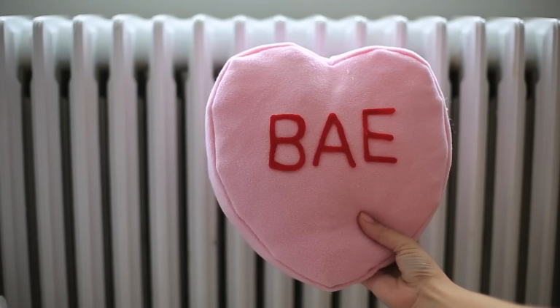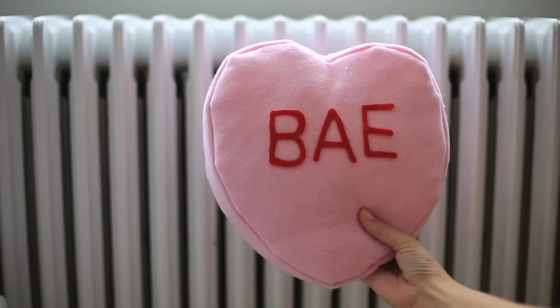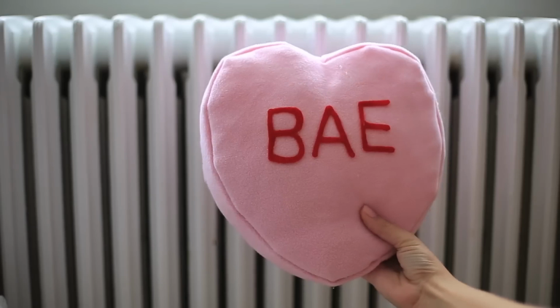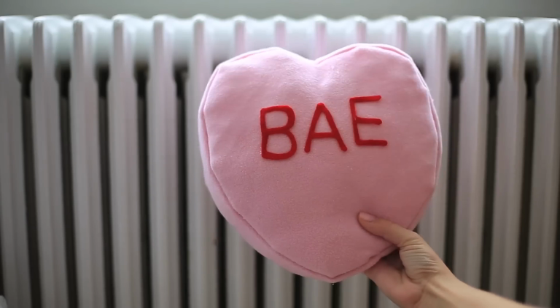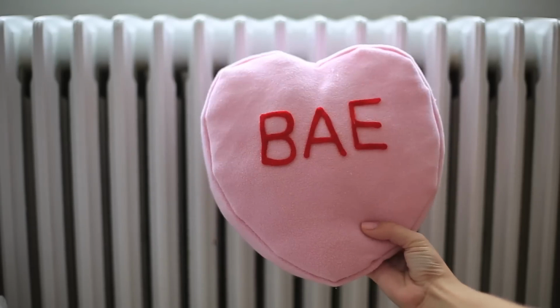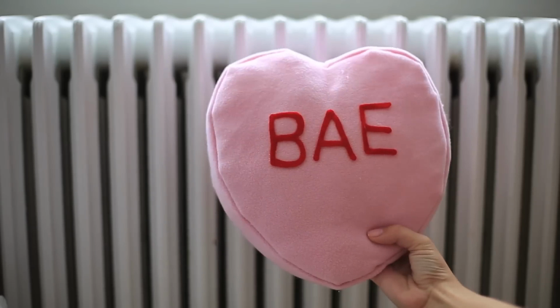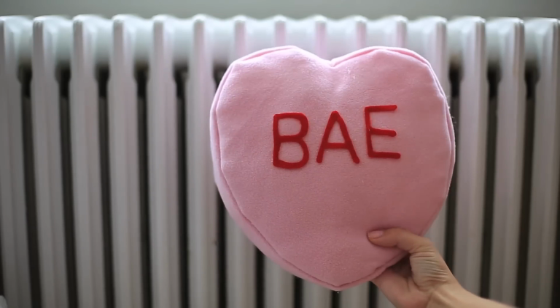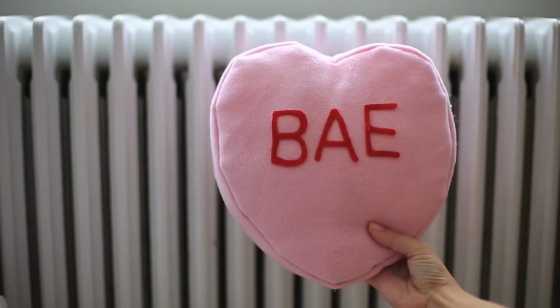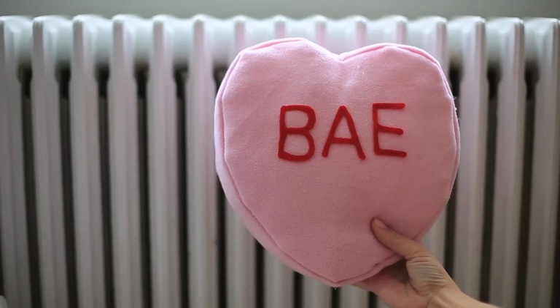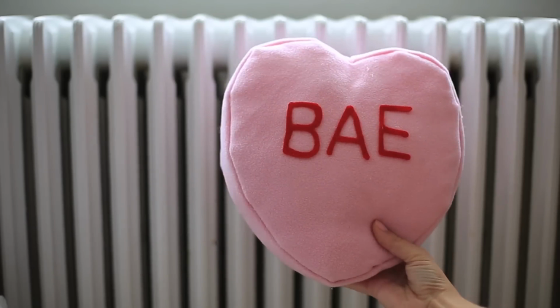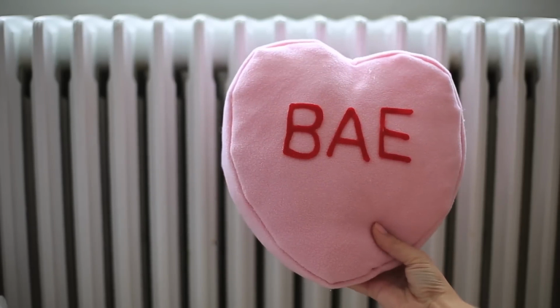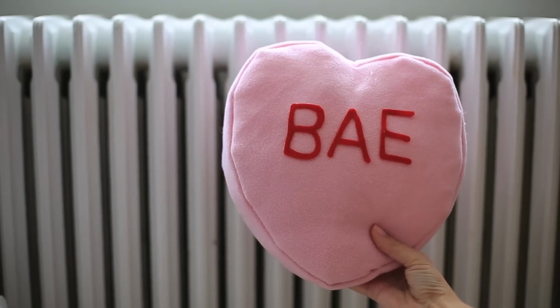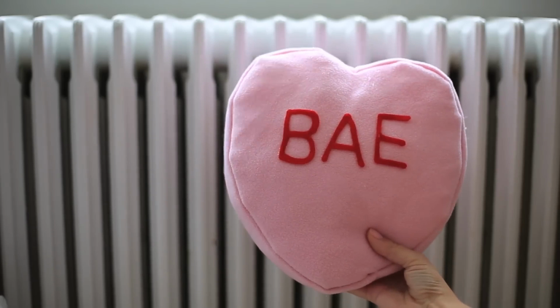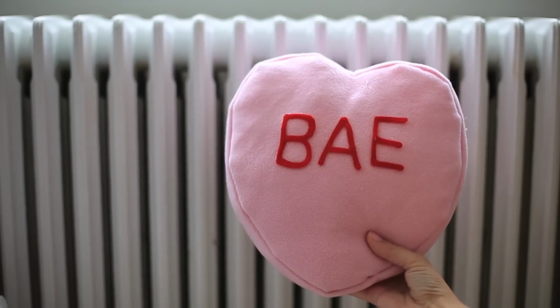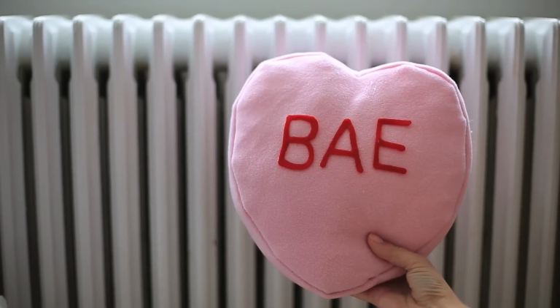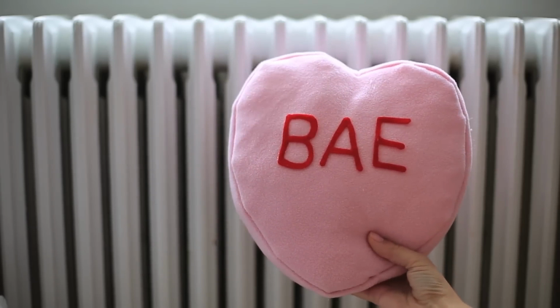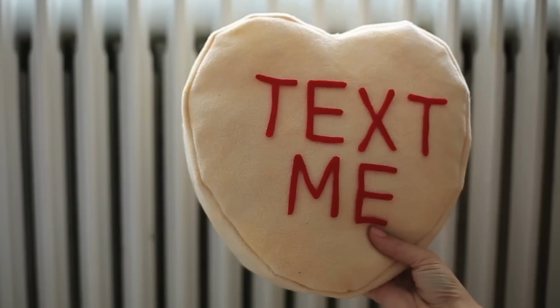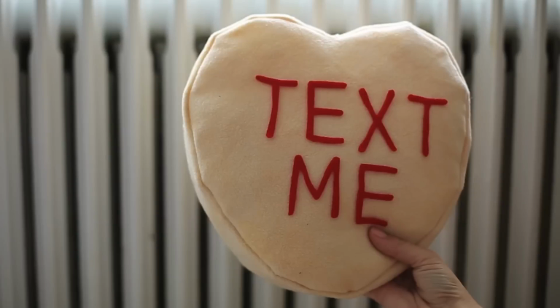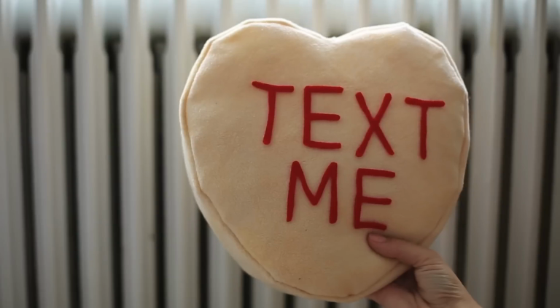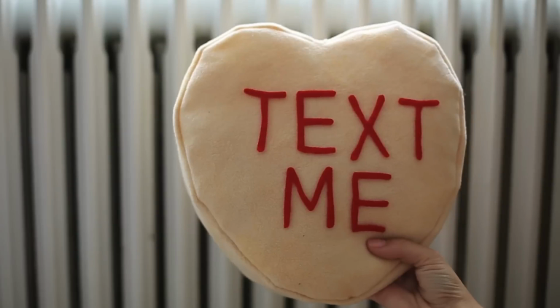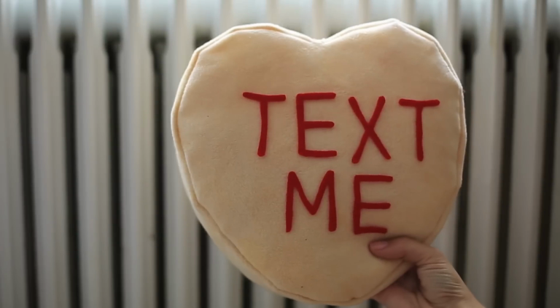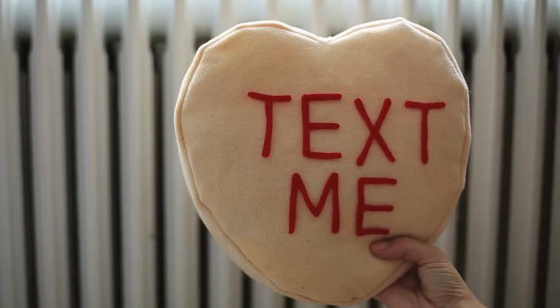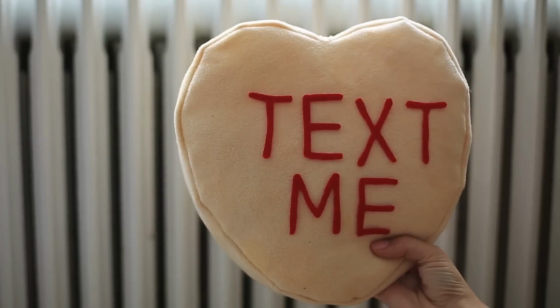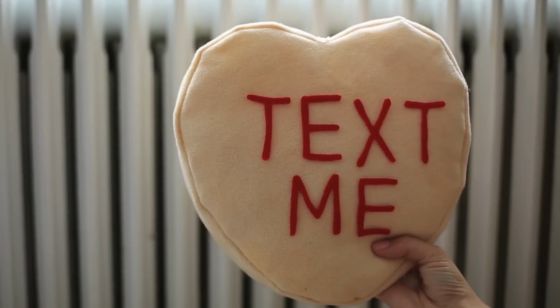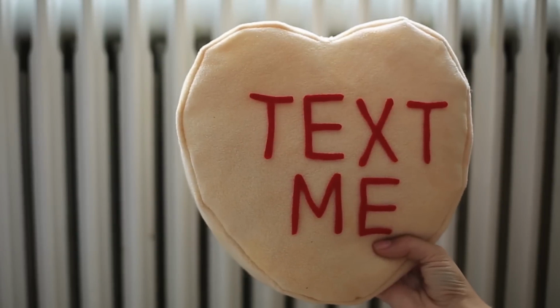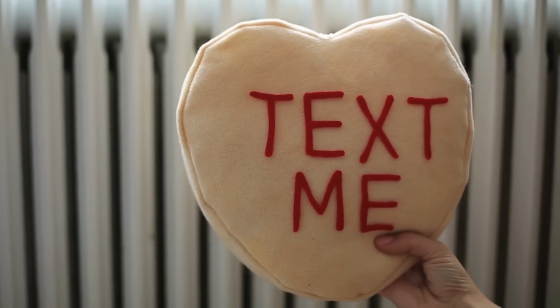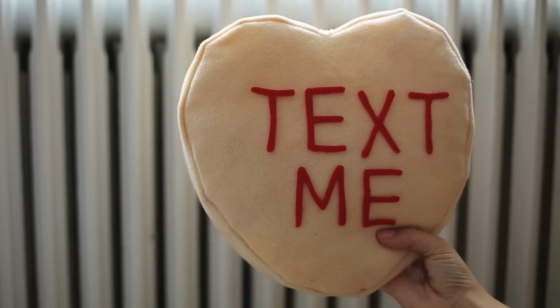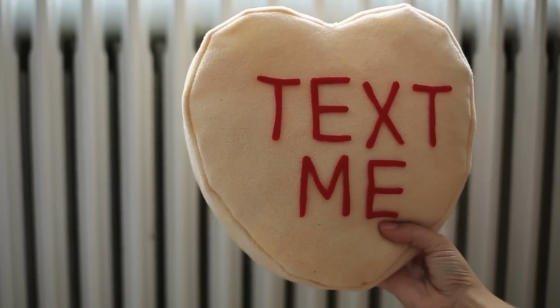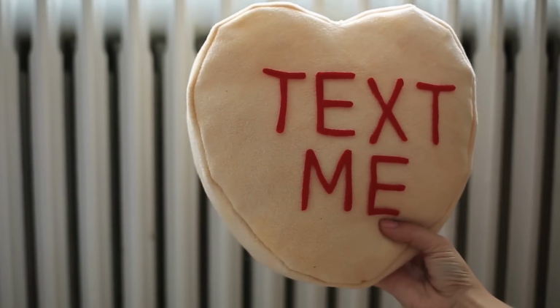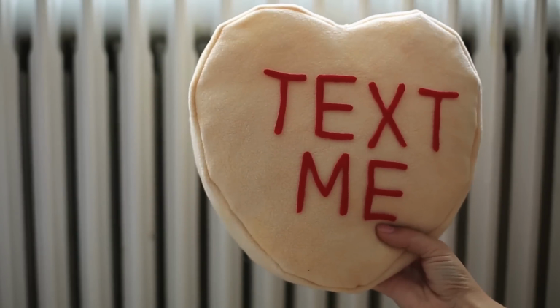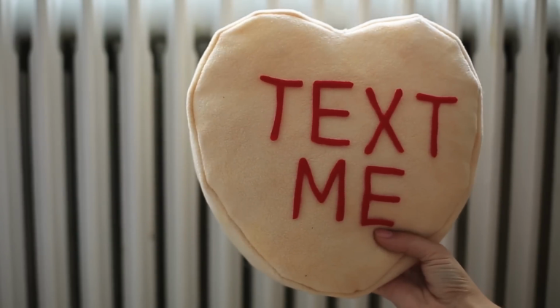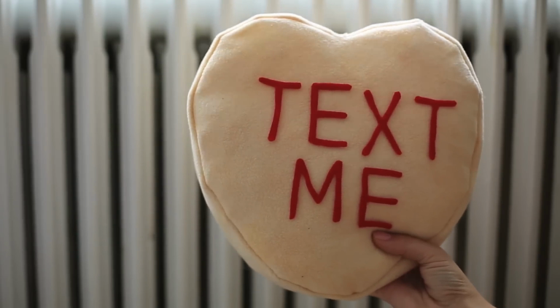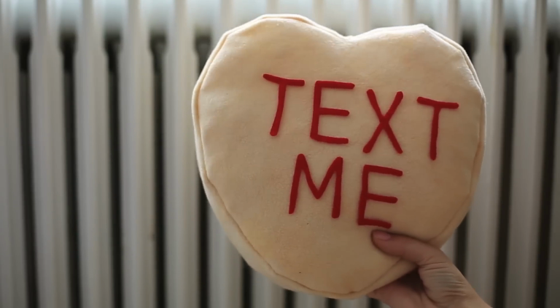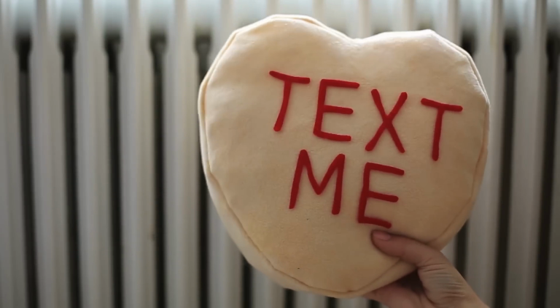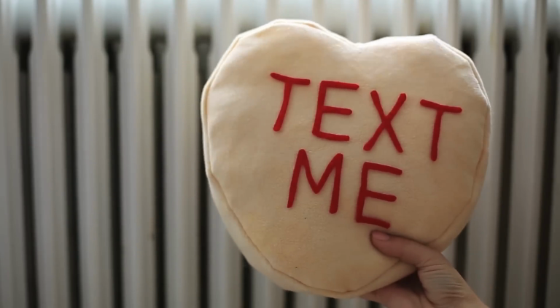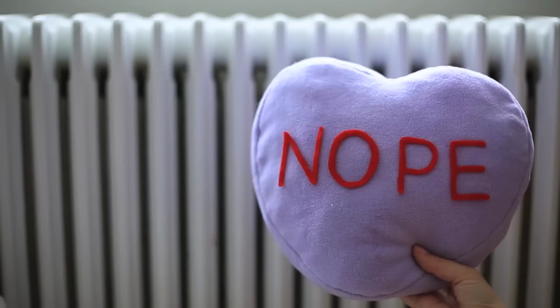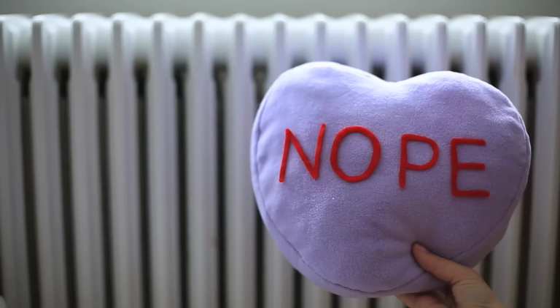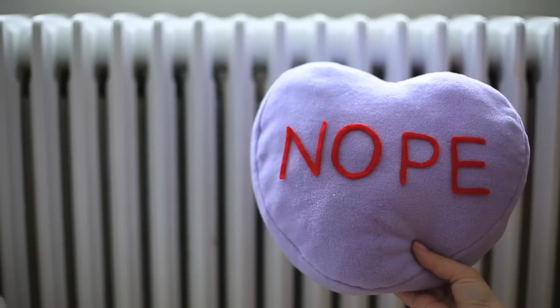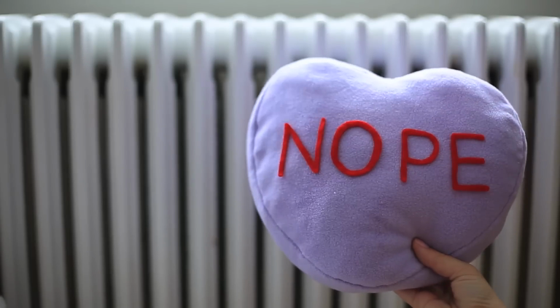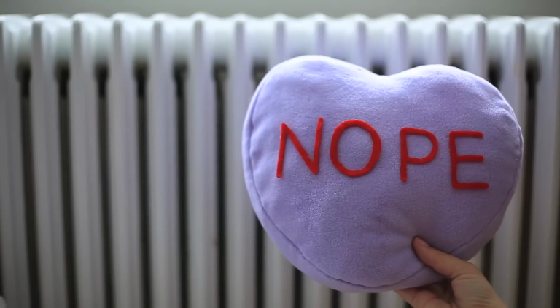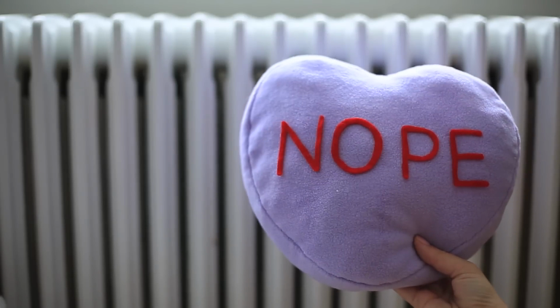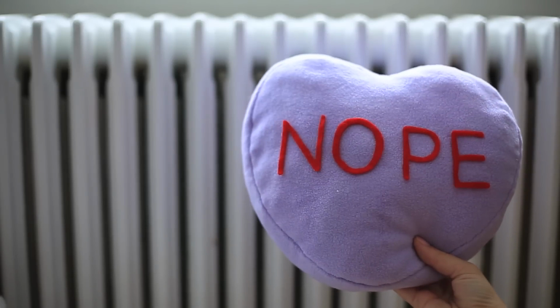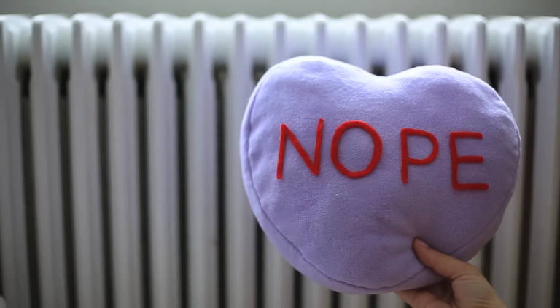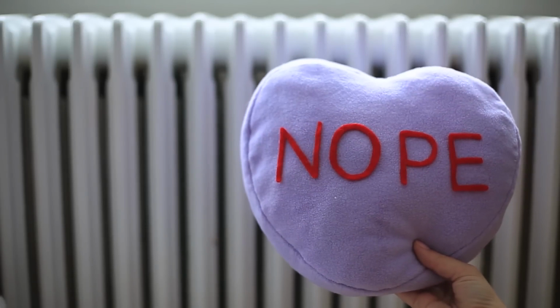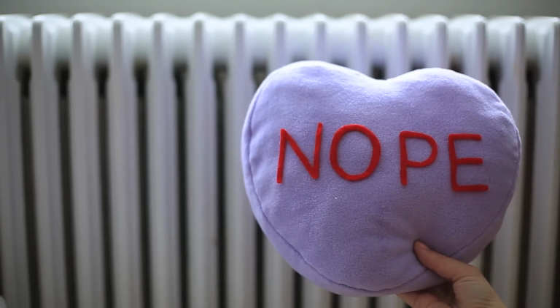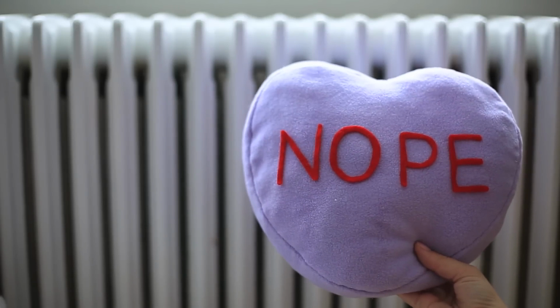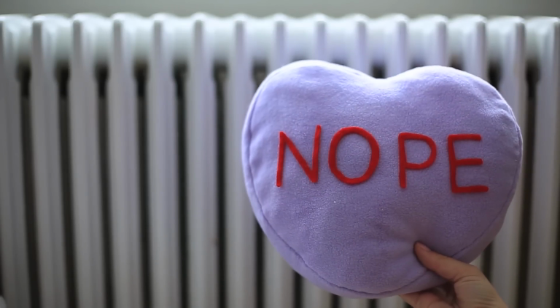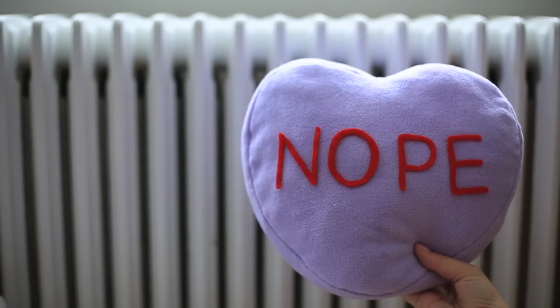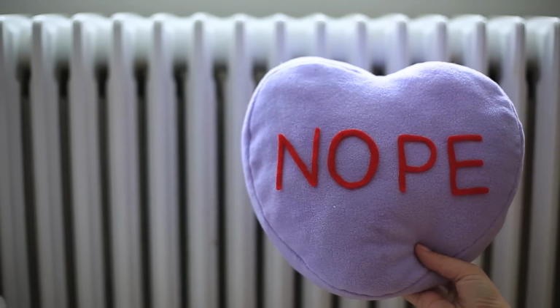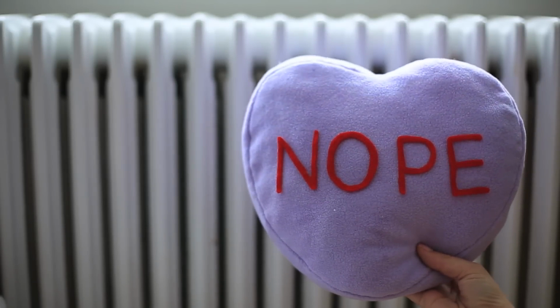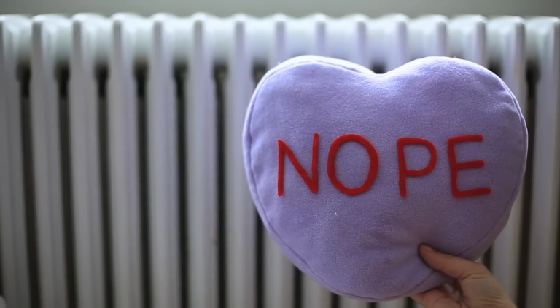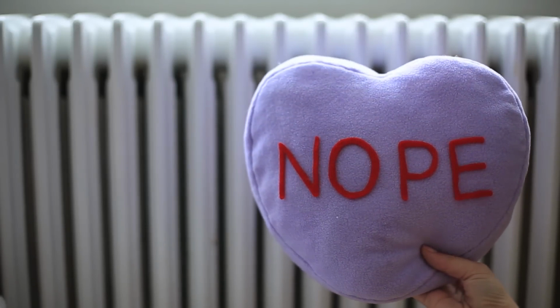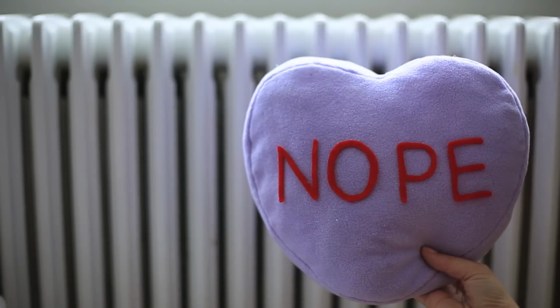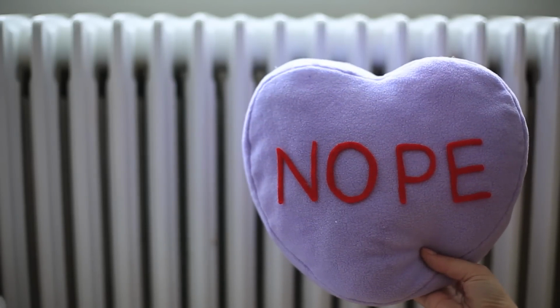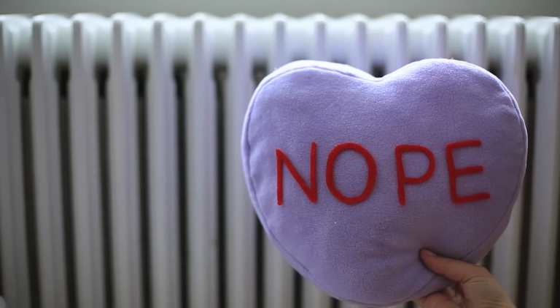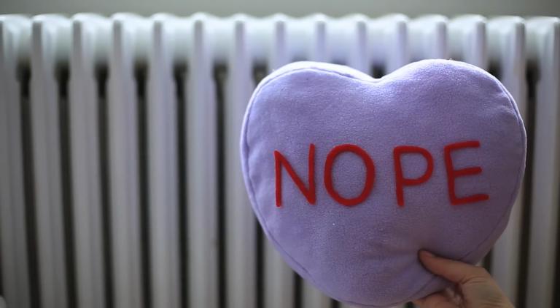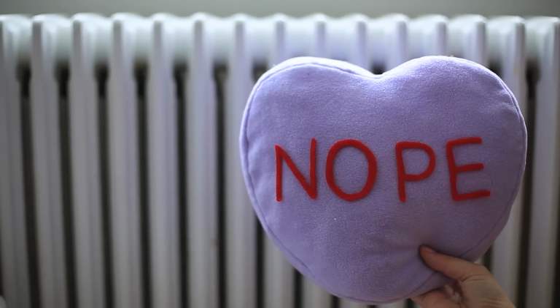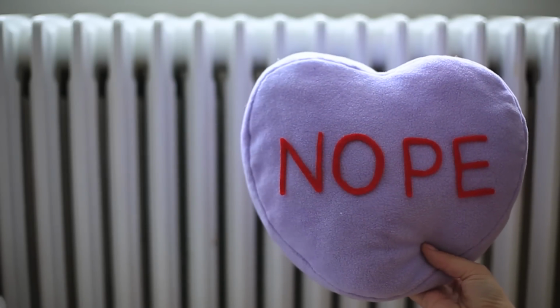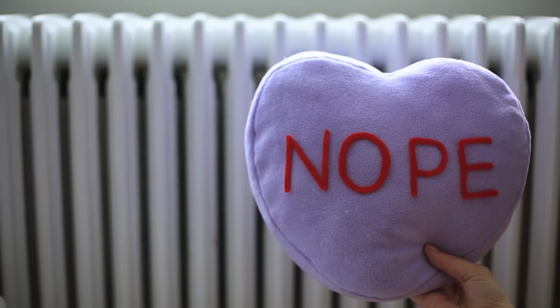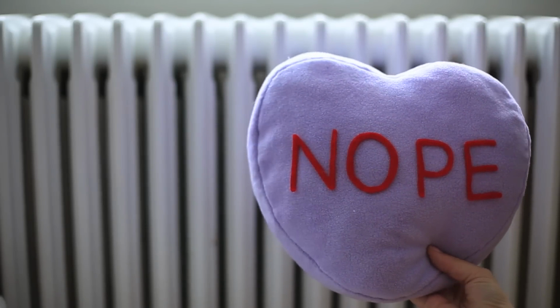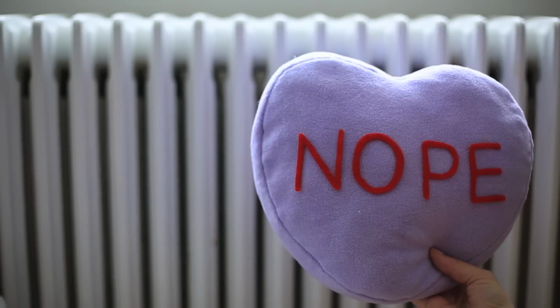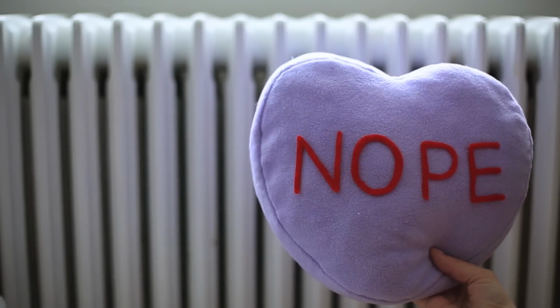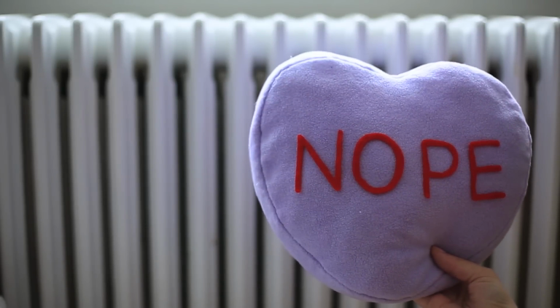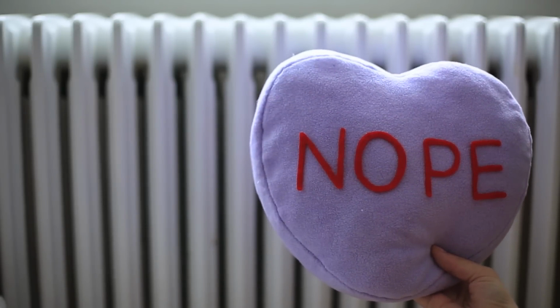We made a 'bae,' a 'text me,' and for the not-so-fans of Valentine's Day we made a 'nope' pillow — just nope.